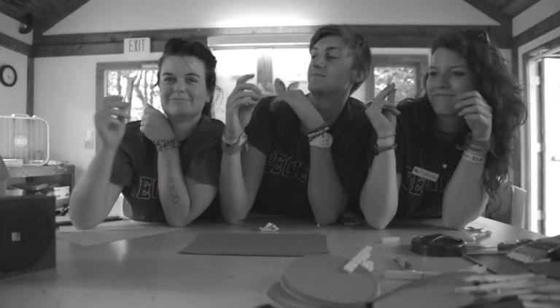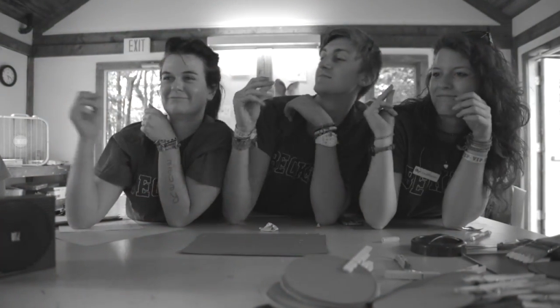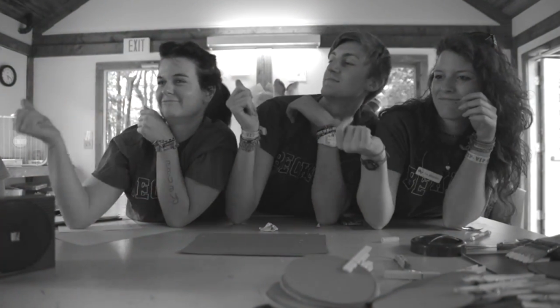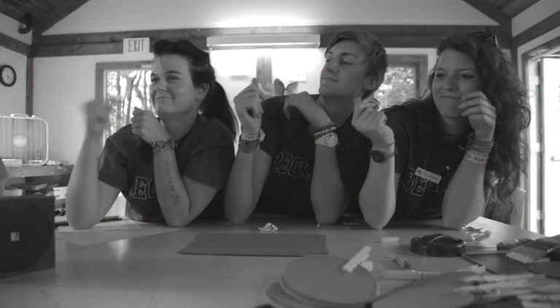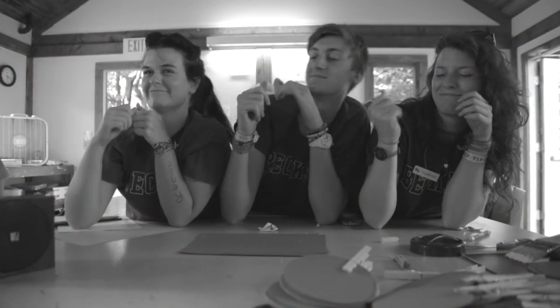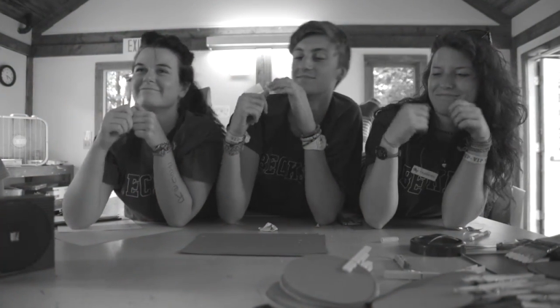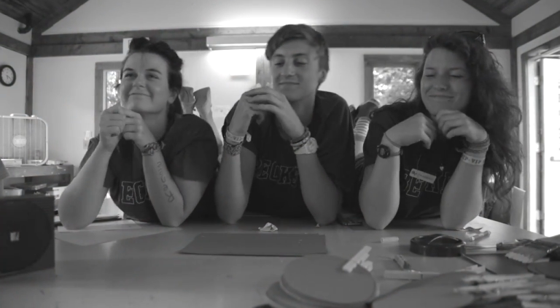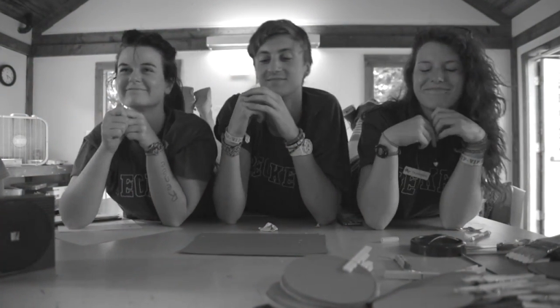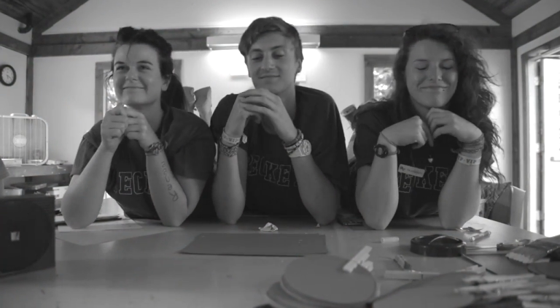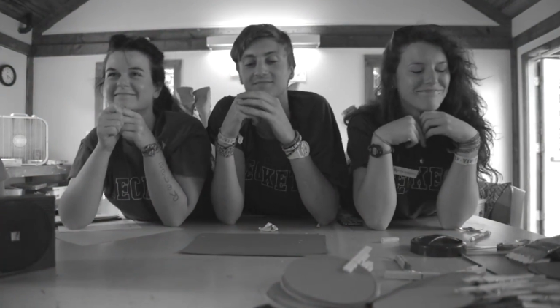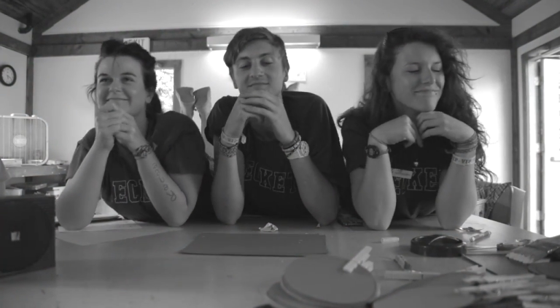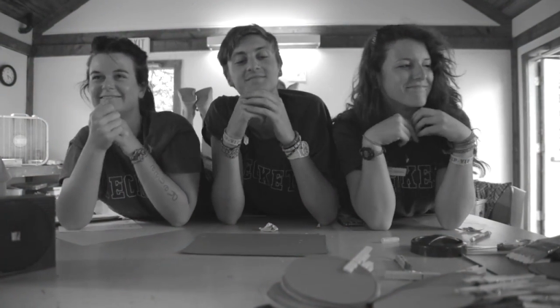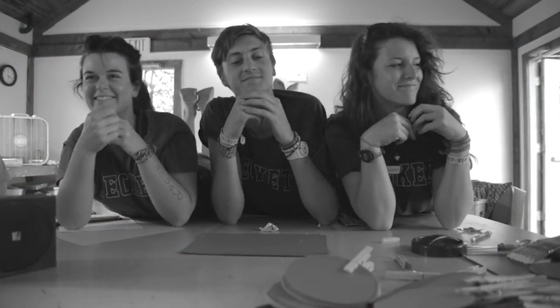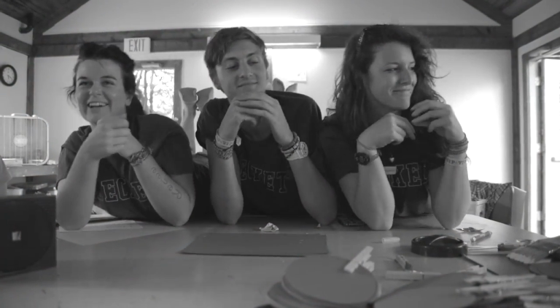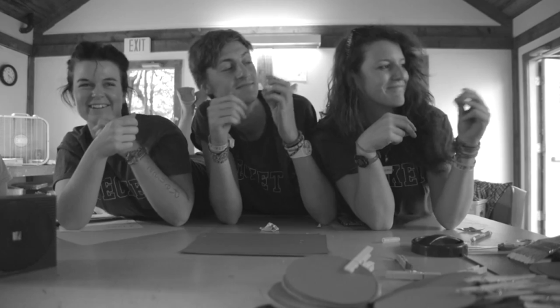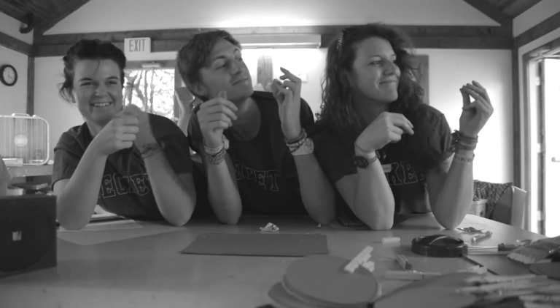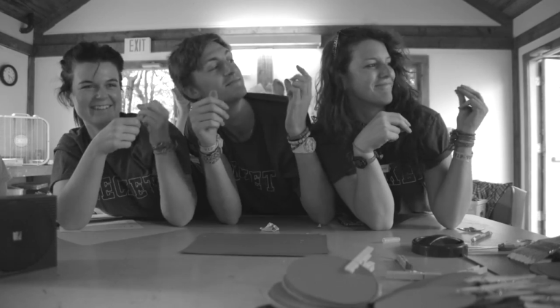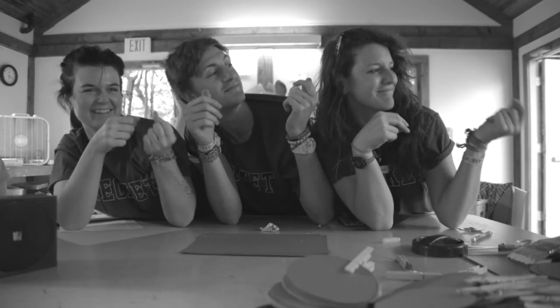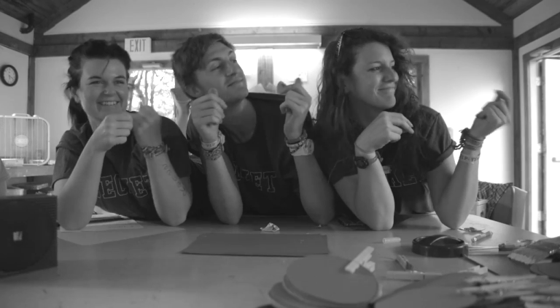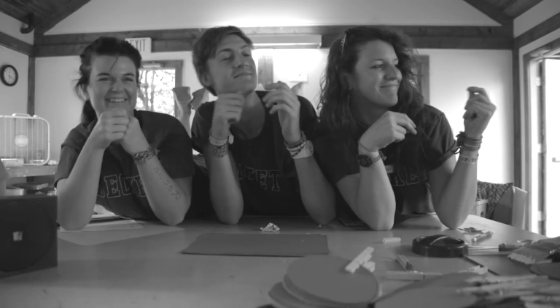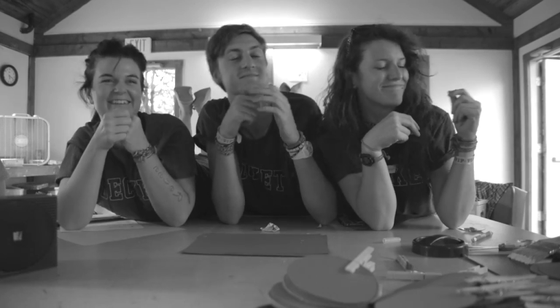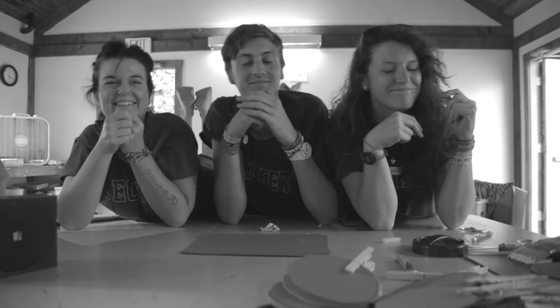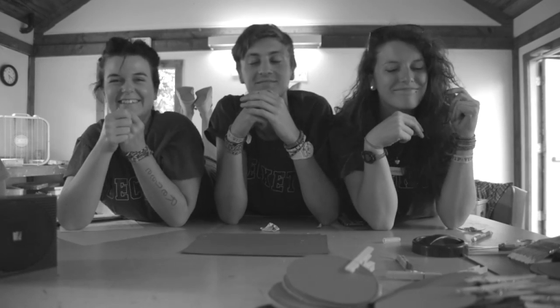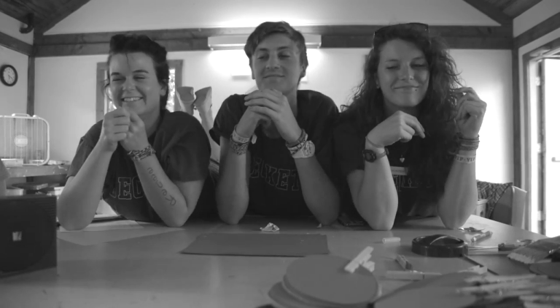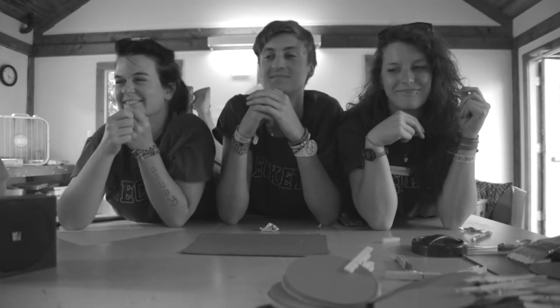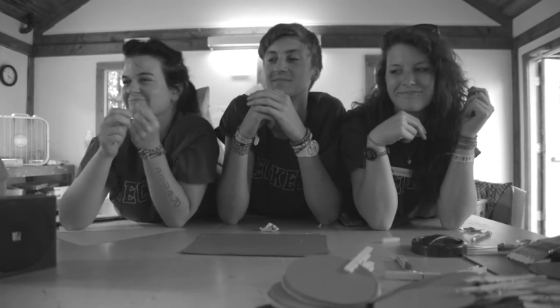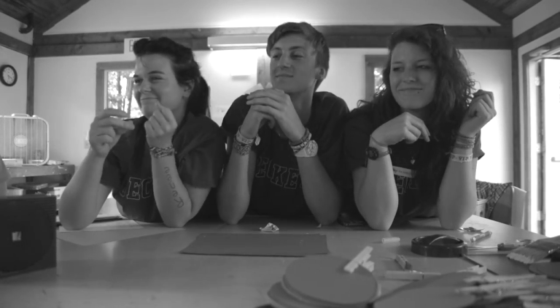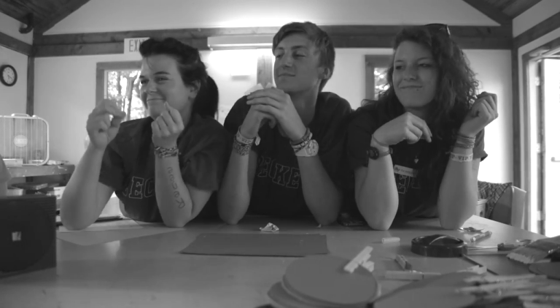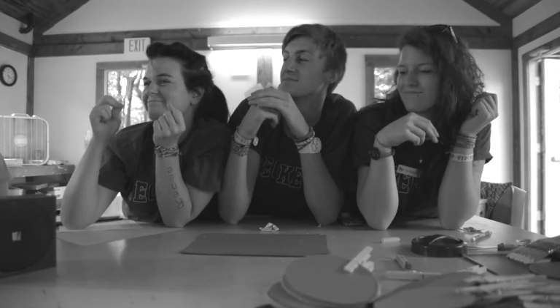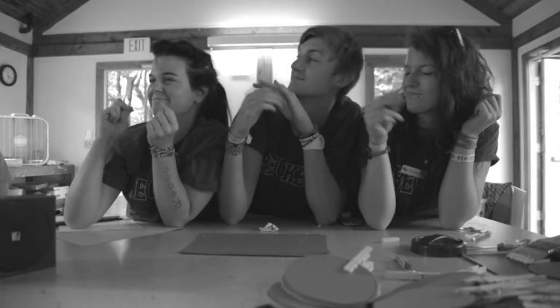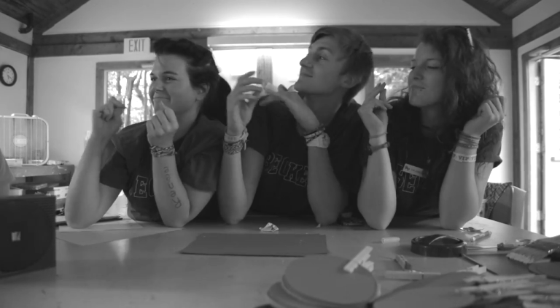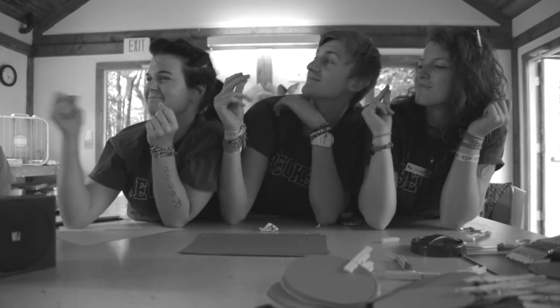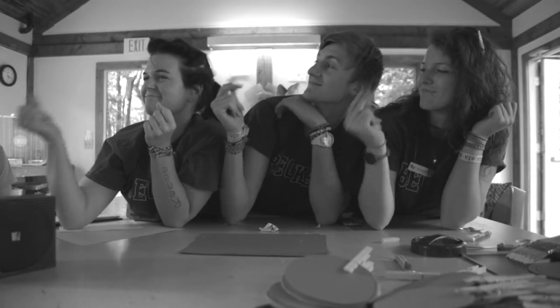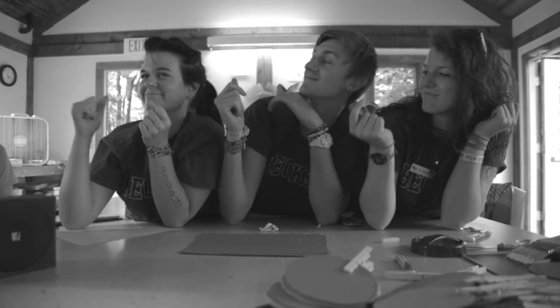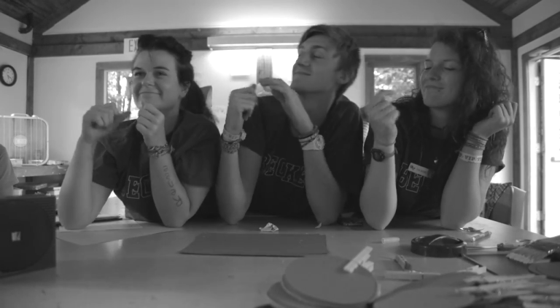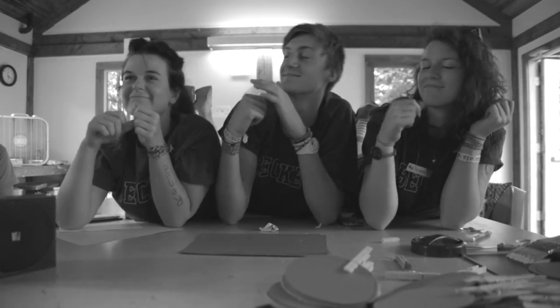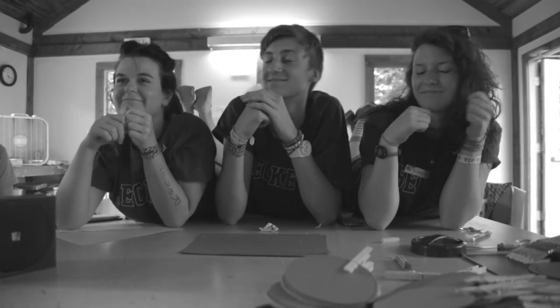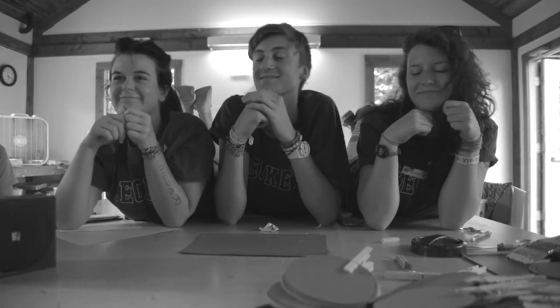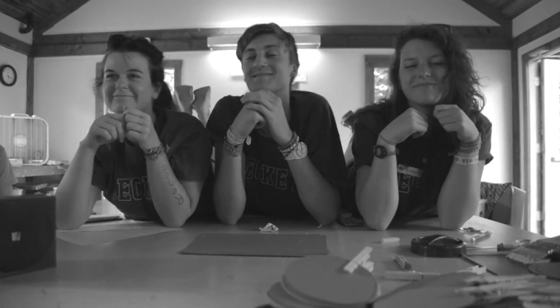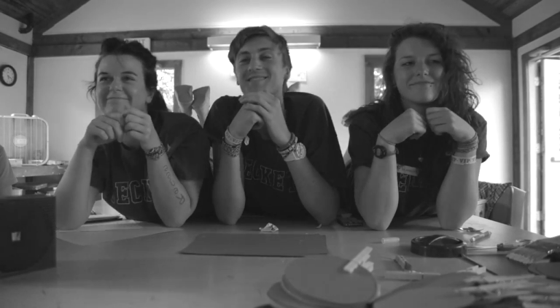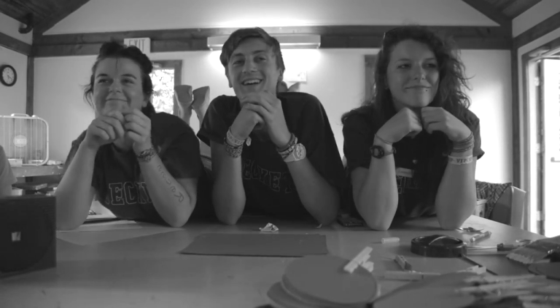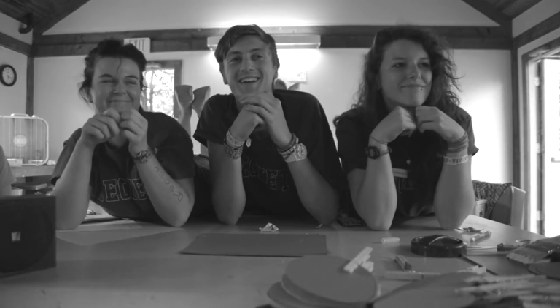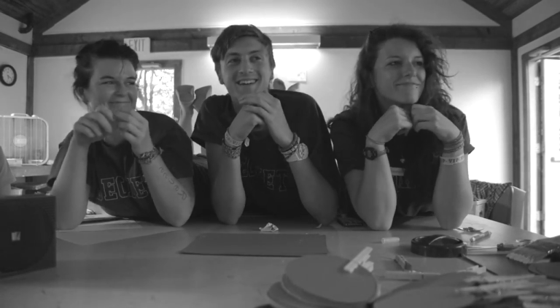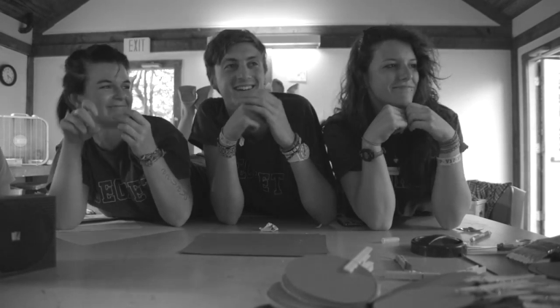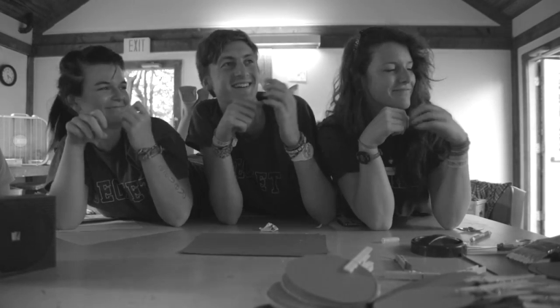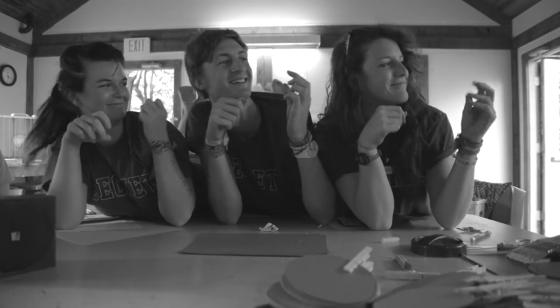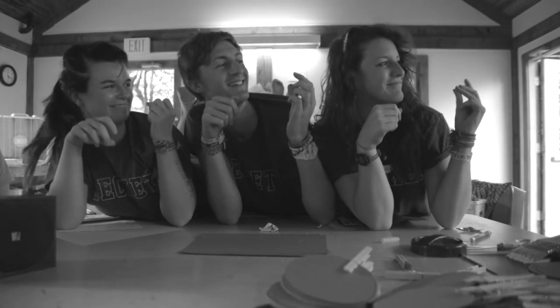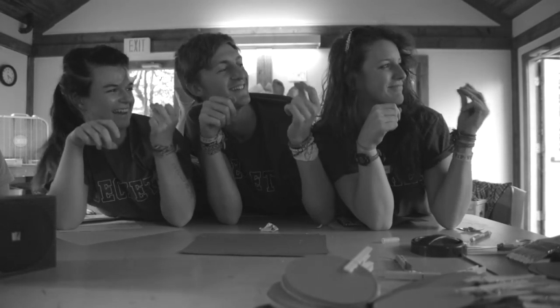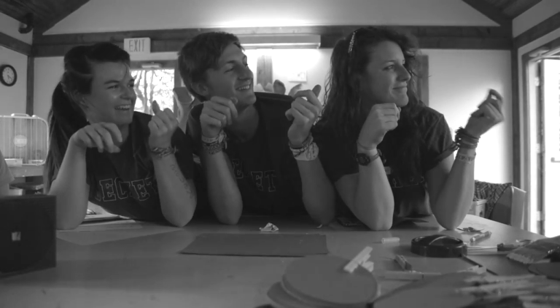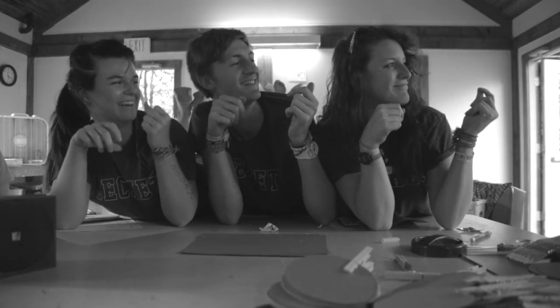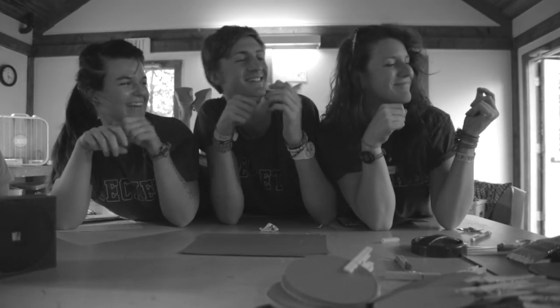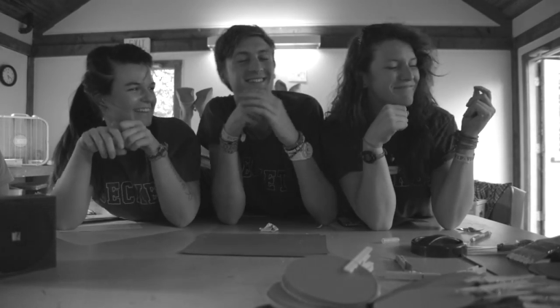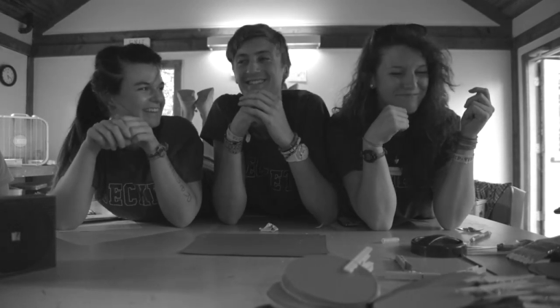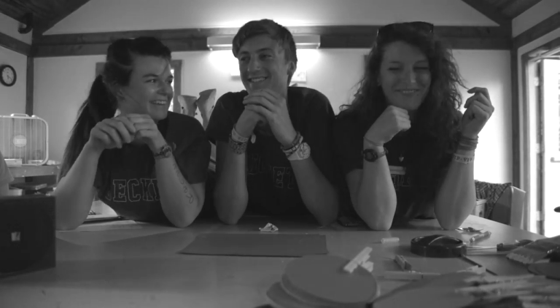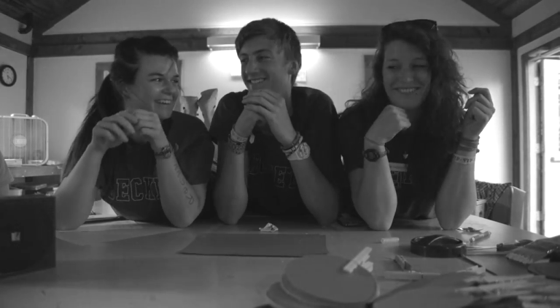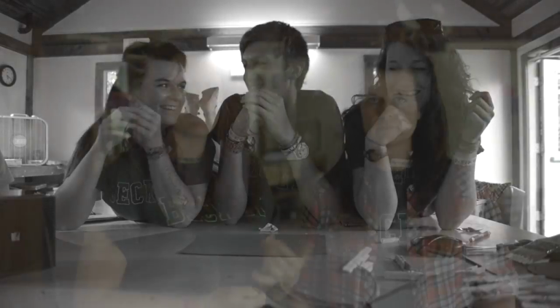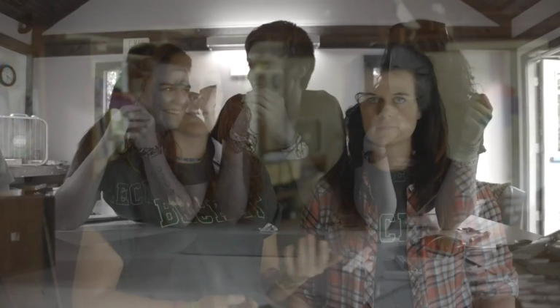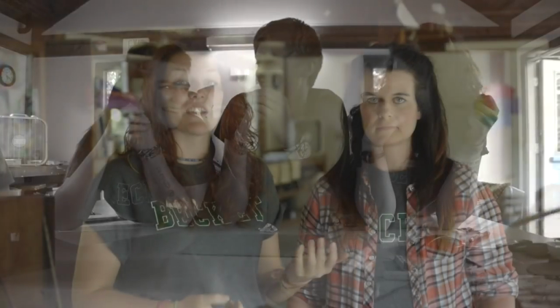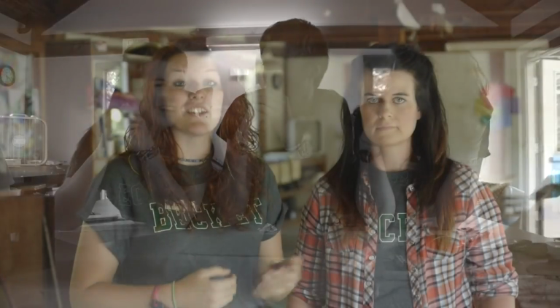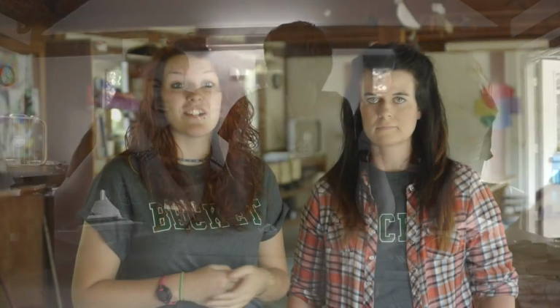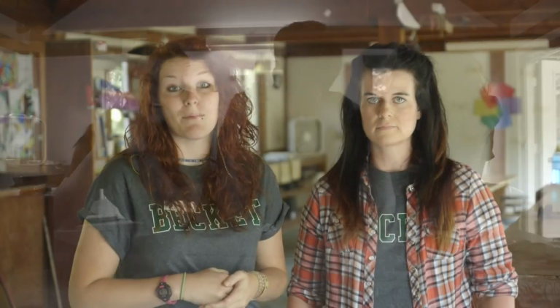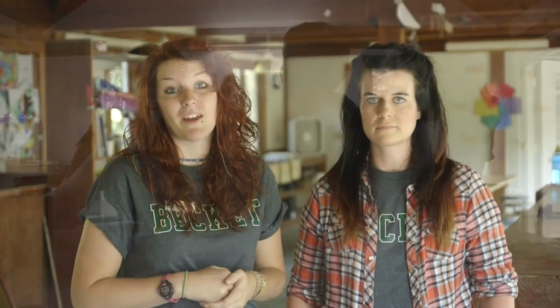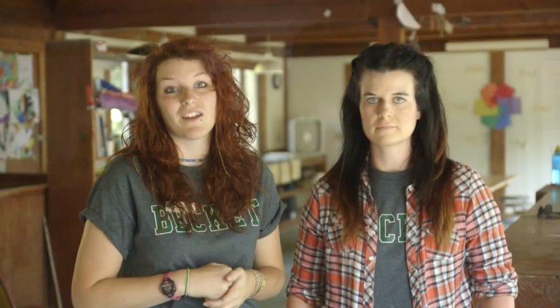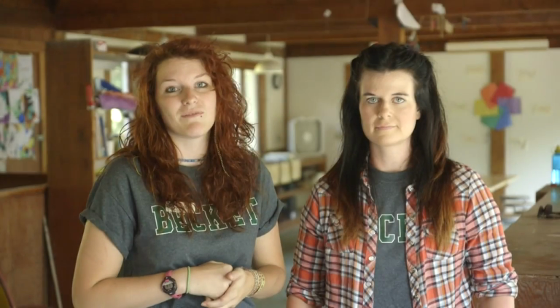Hi, my name is Renee. This is my third year at Beckett. I'm from Australia. My name is Tia. I'm from South England and this is my second year at Beckett.